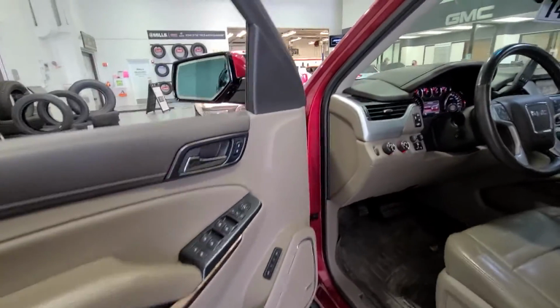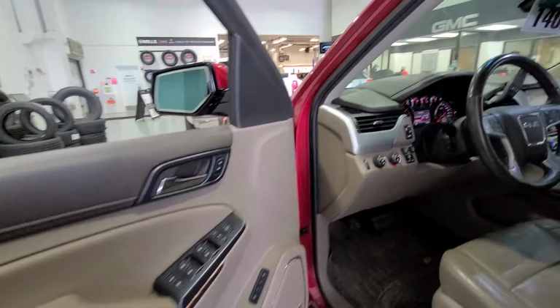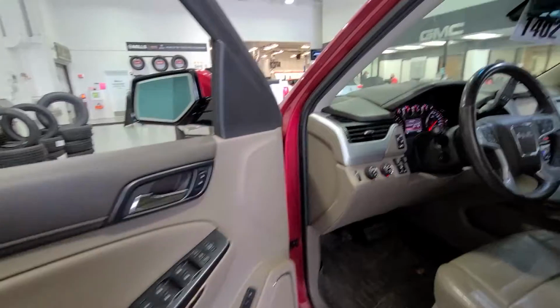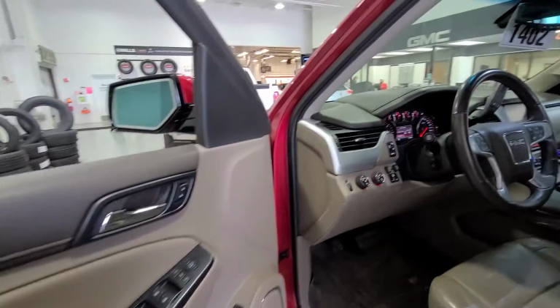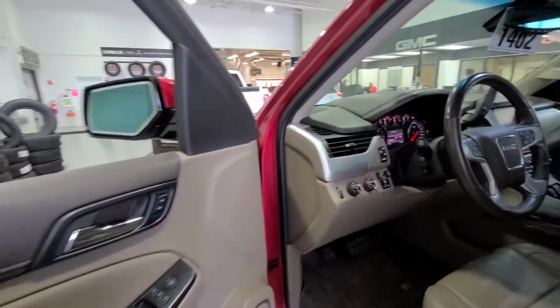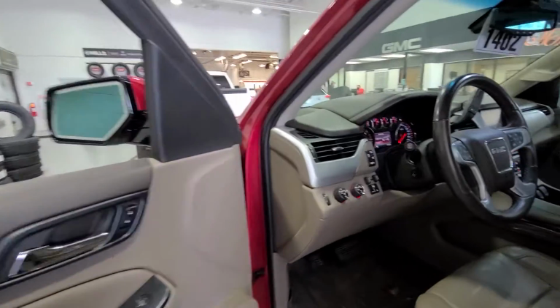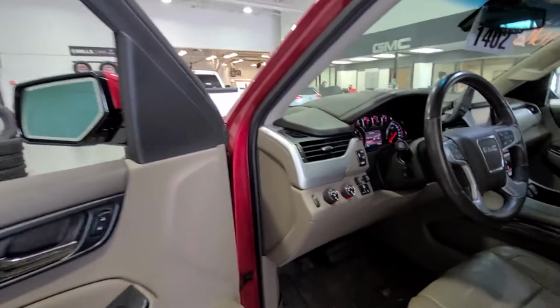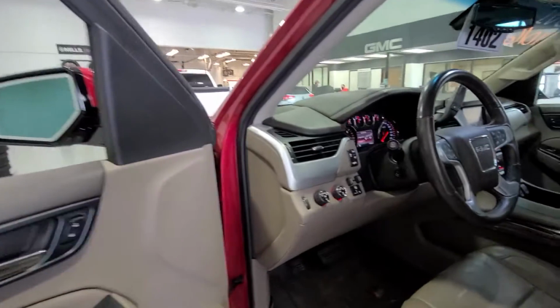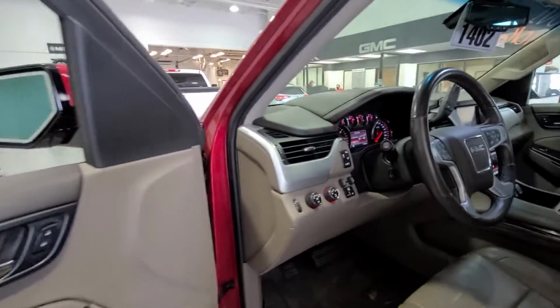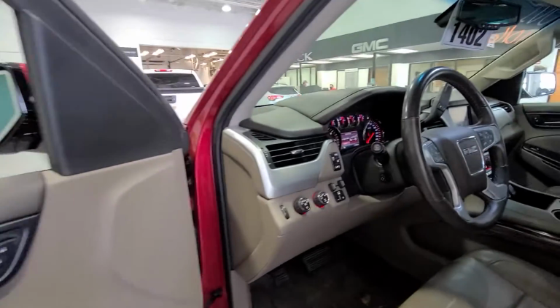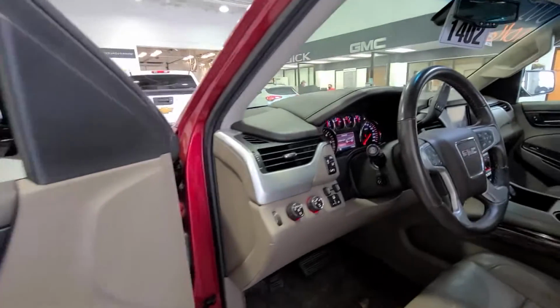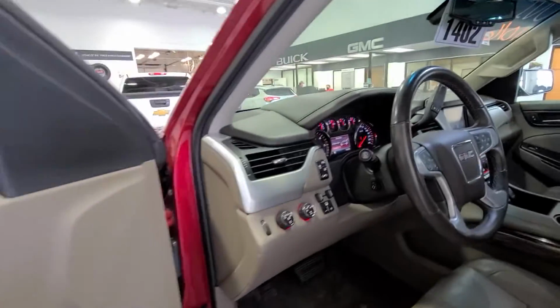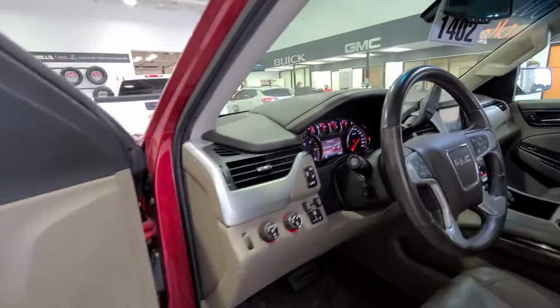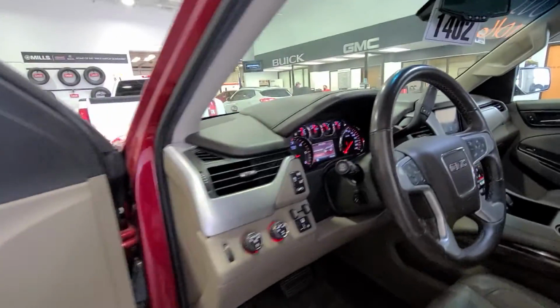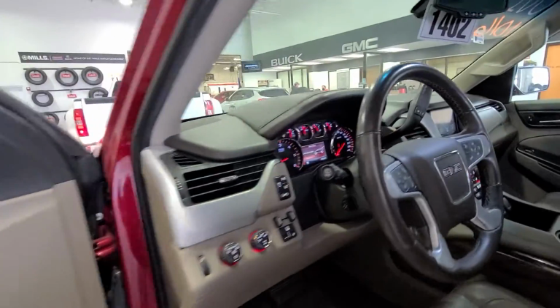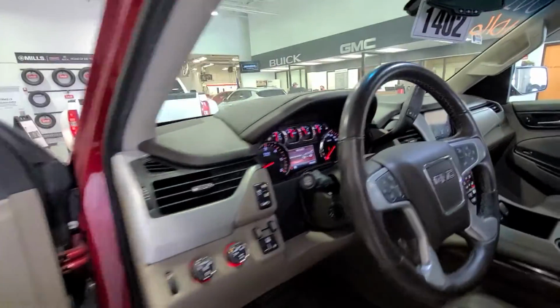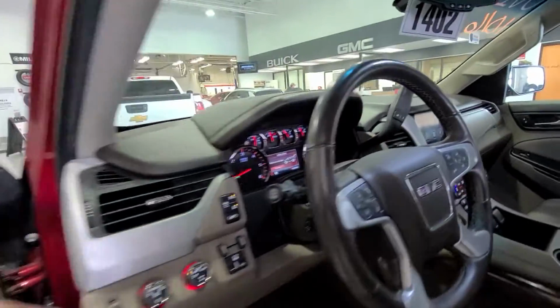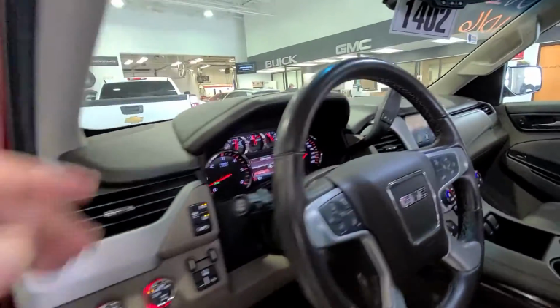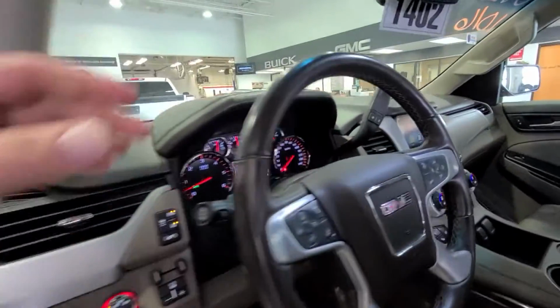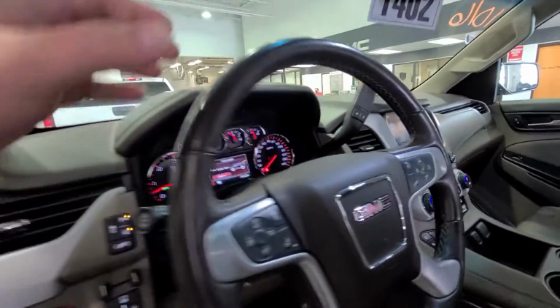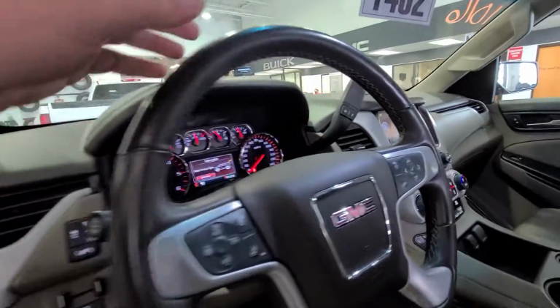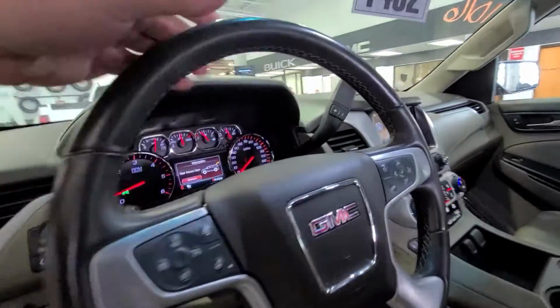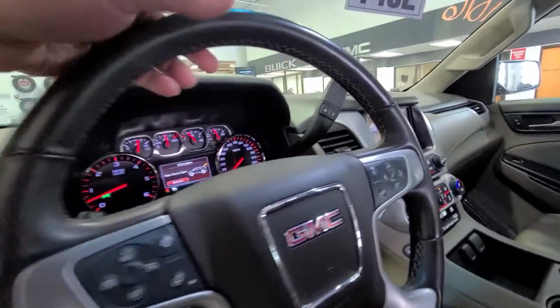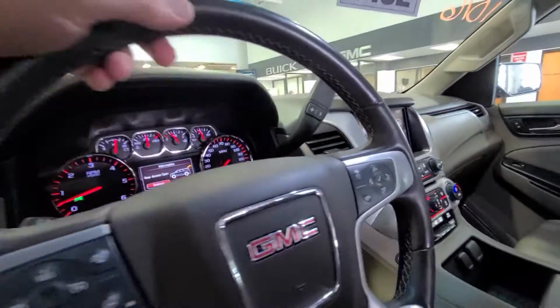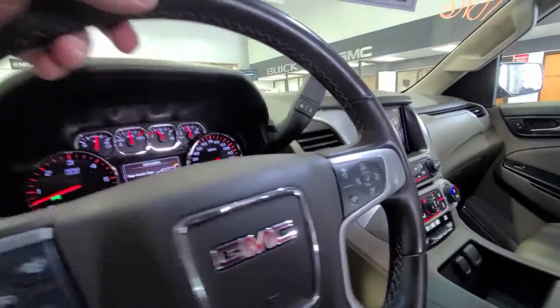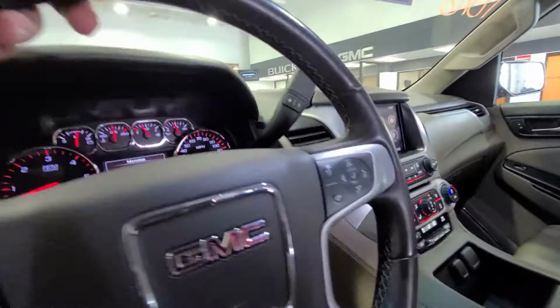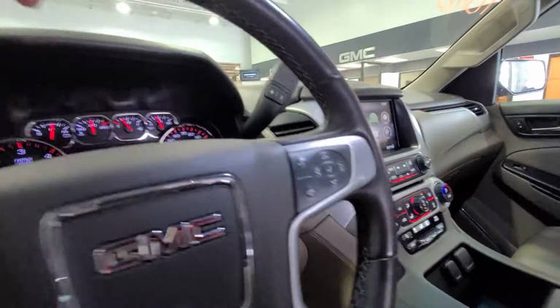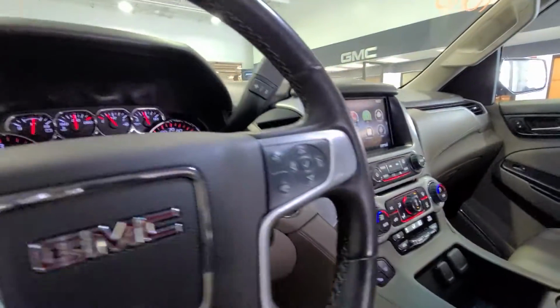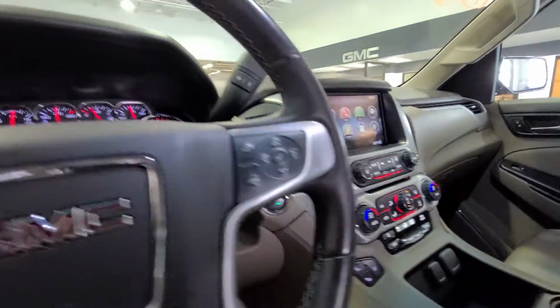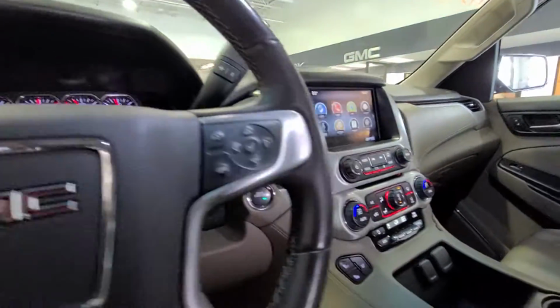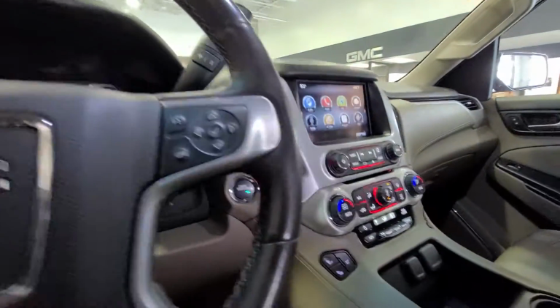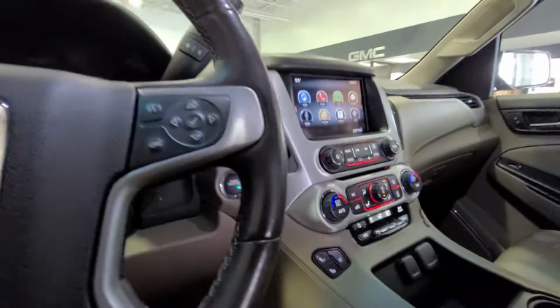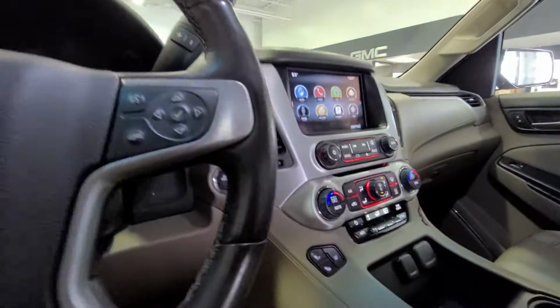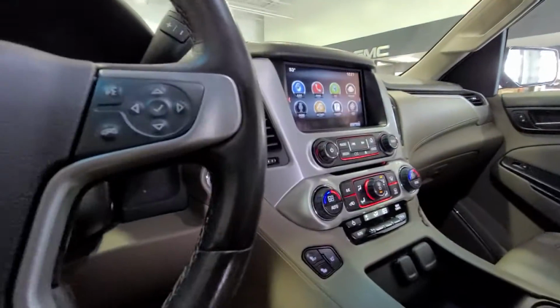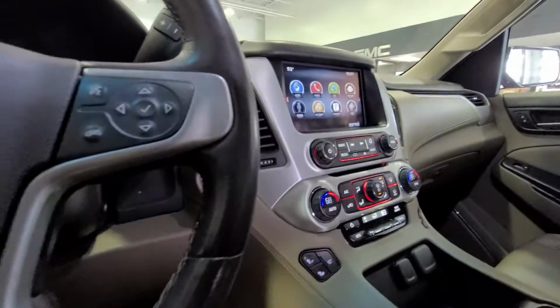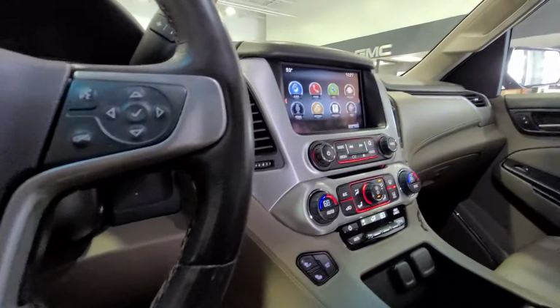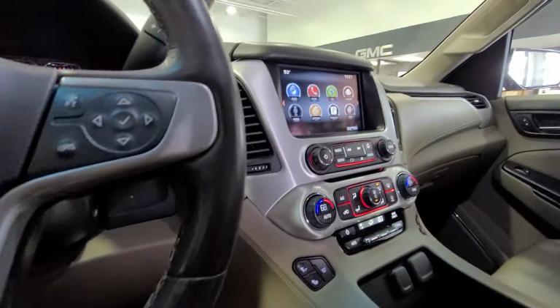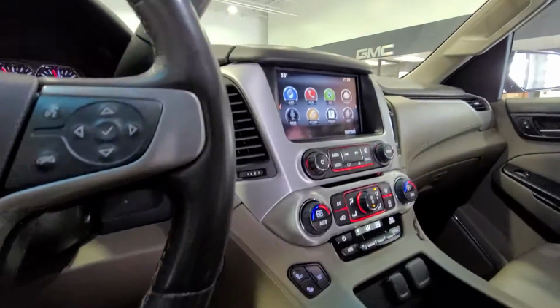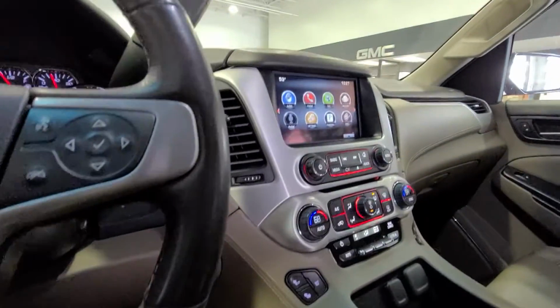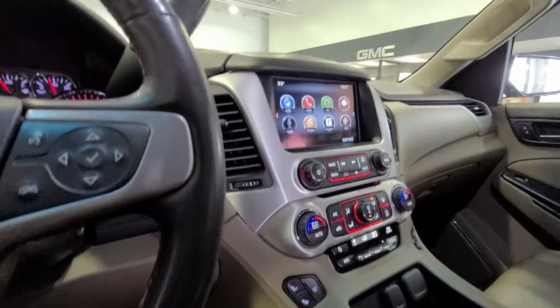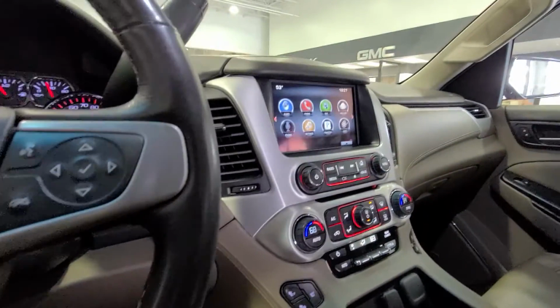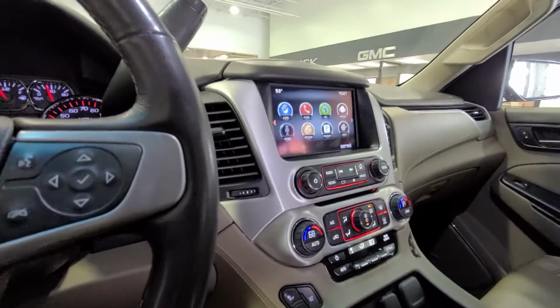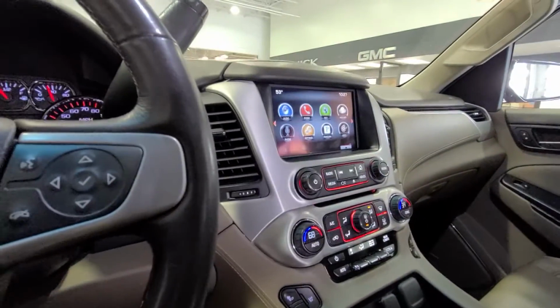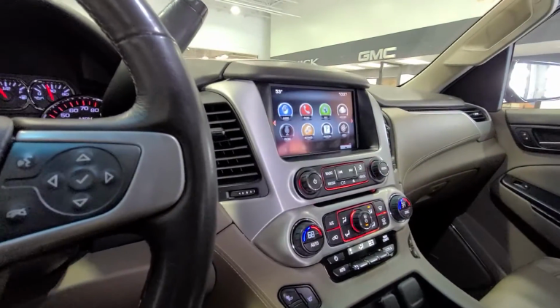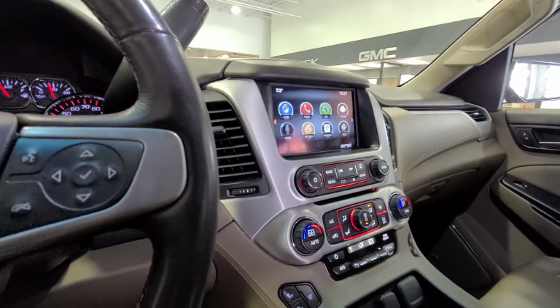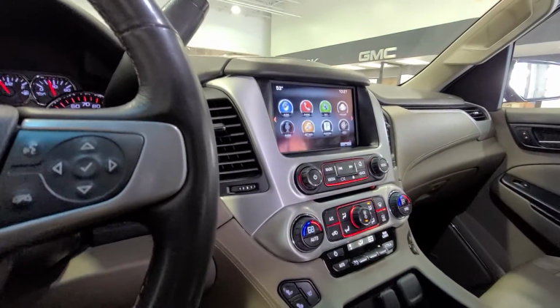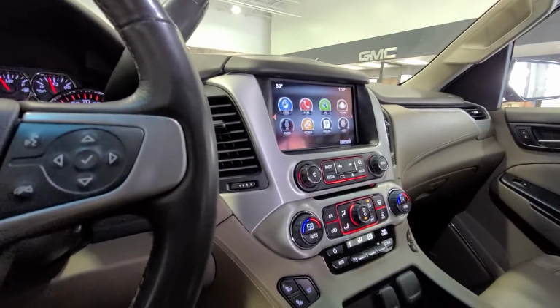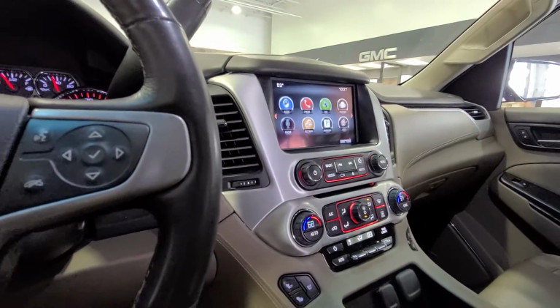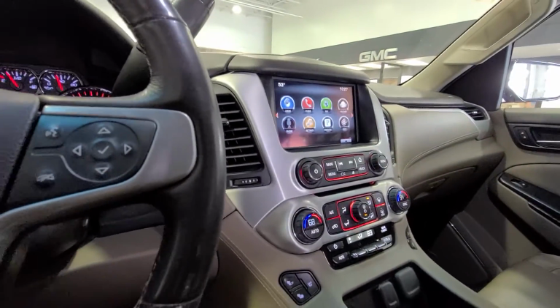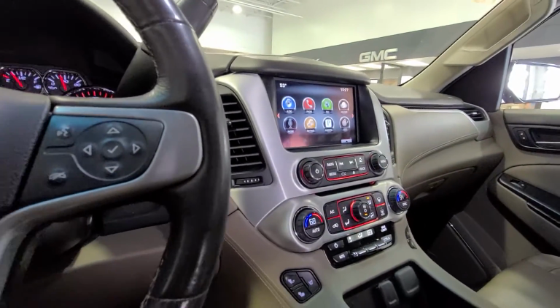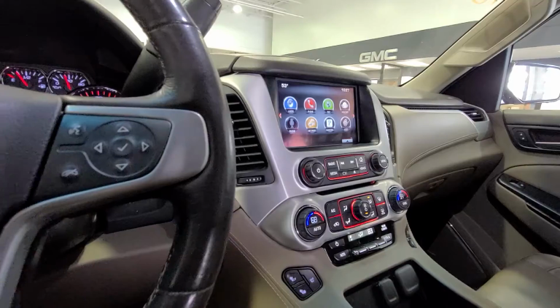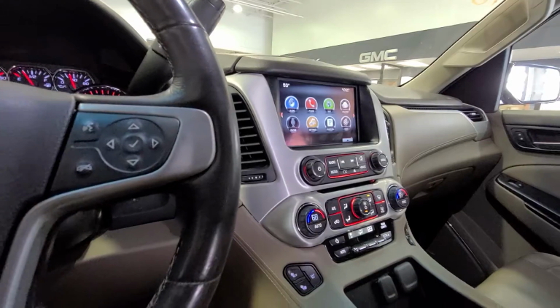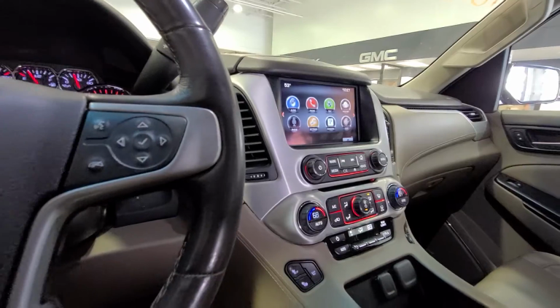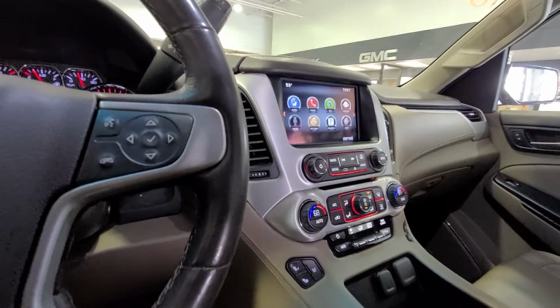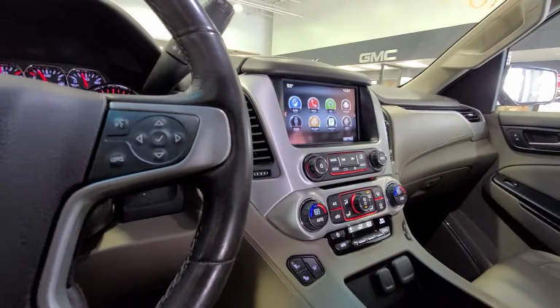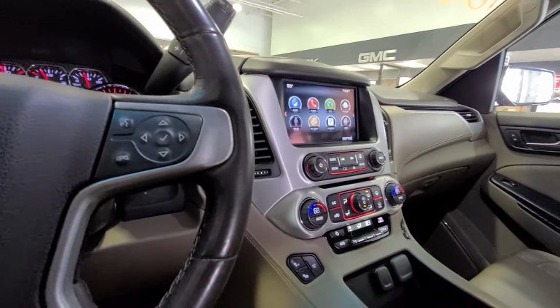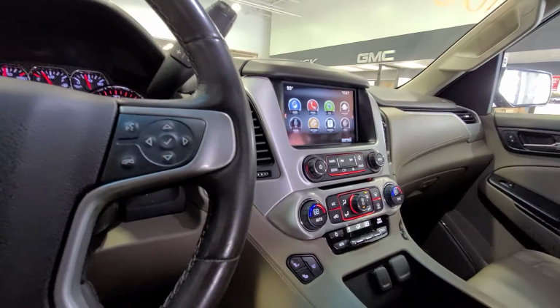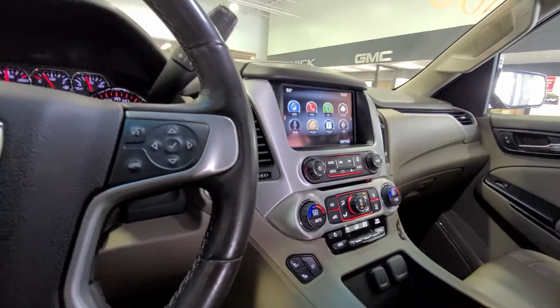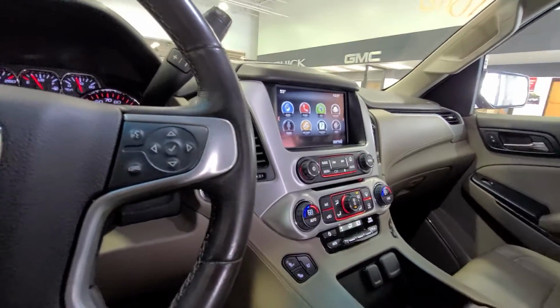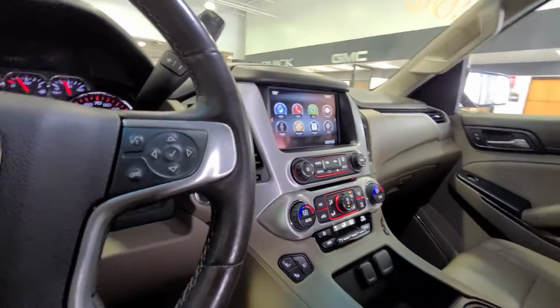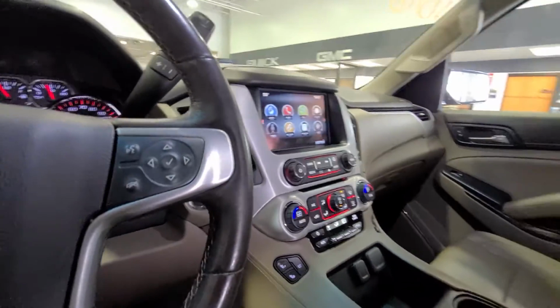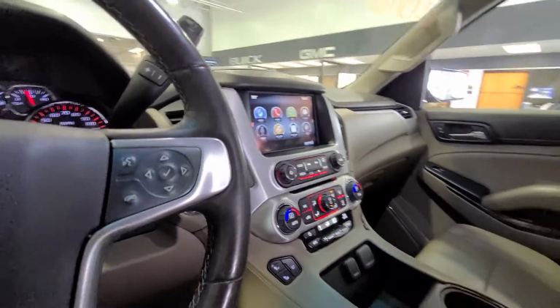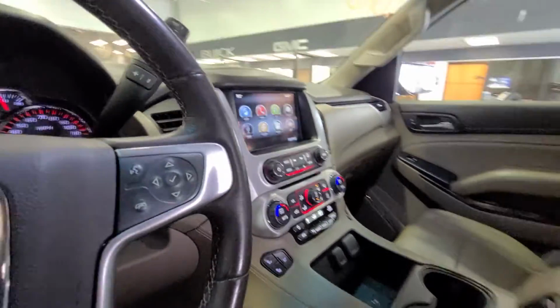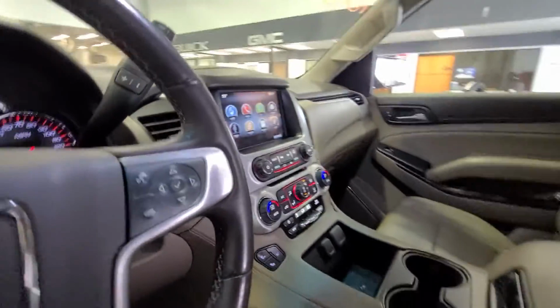This one will not last long. And again — Bose radio, heated and cooled seats, navigation. Give me a call.